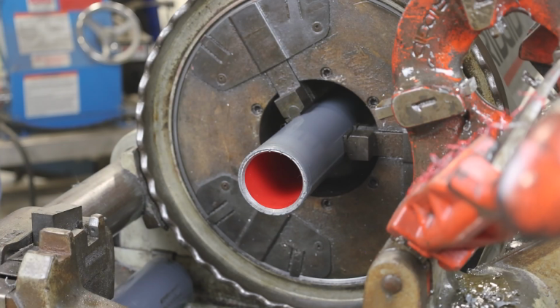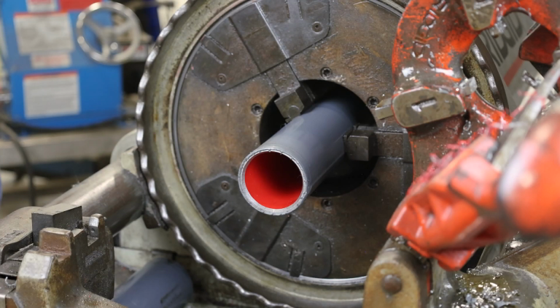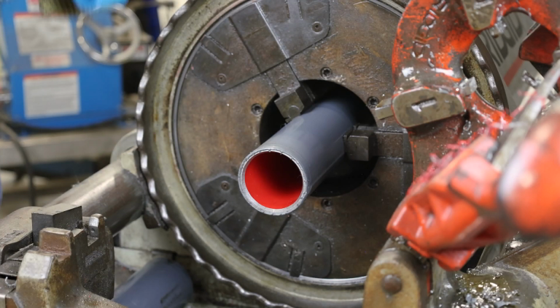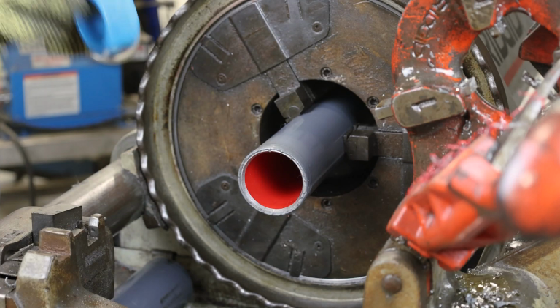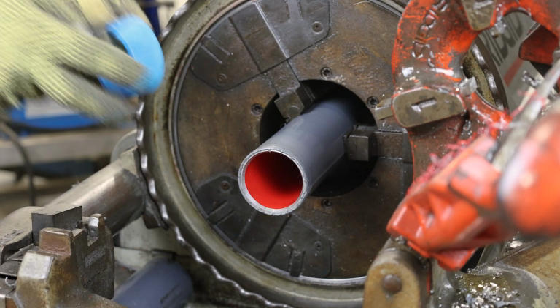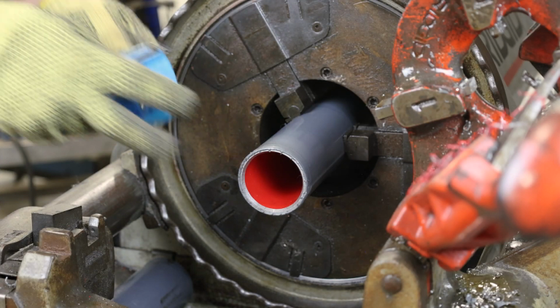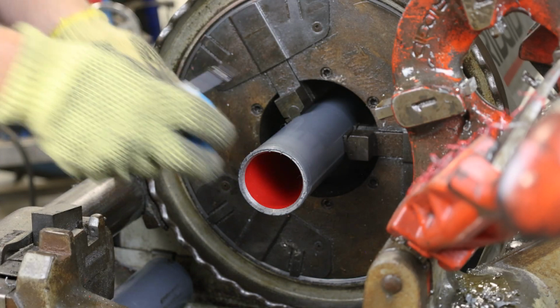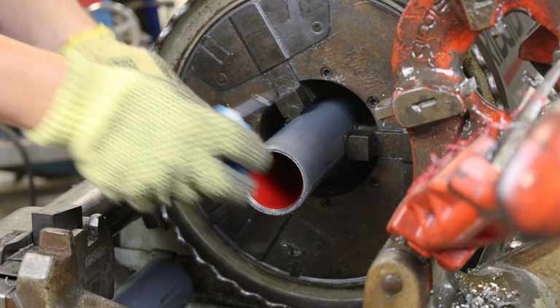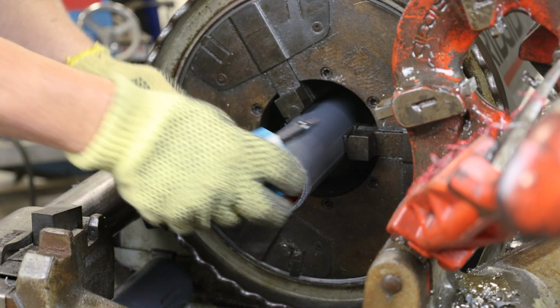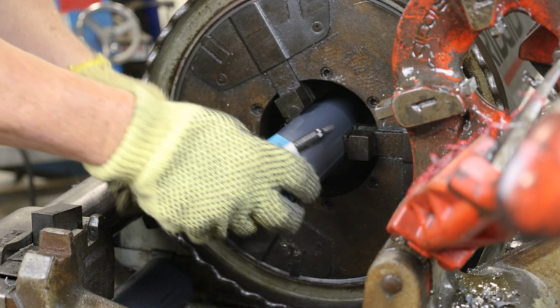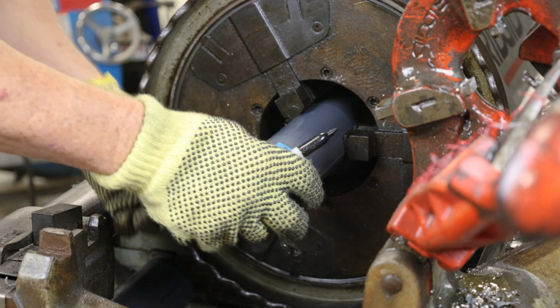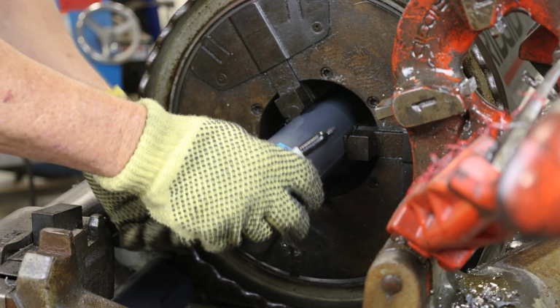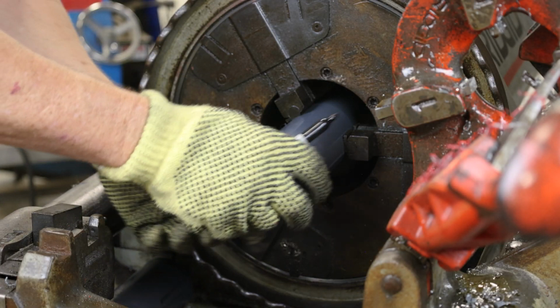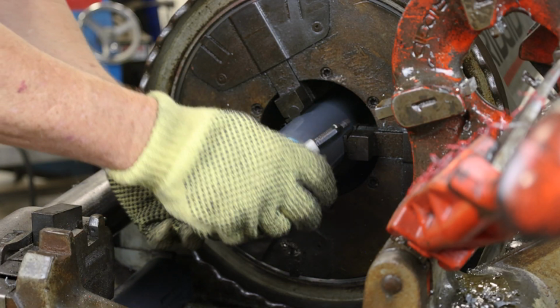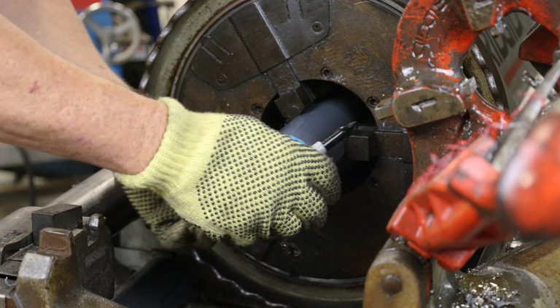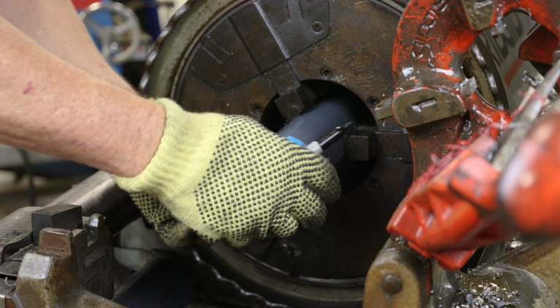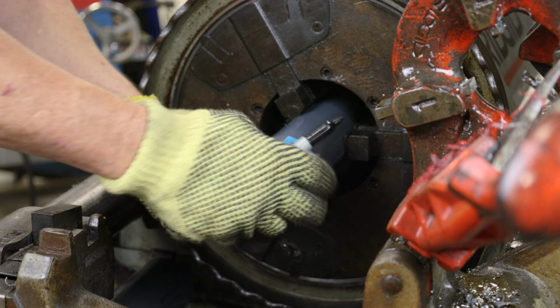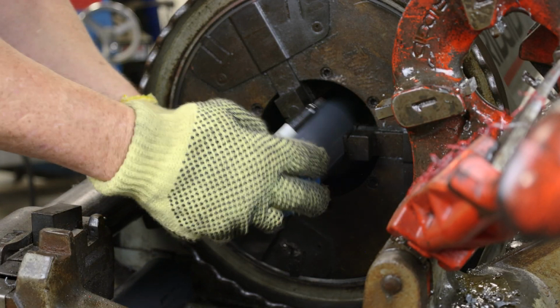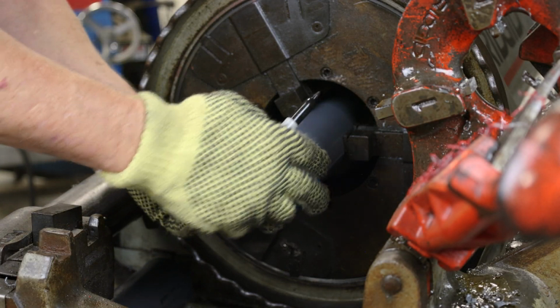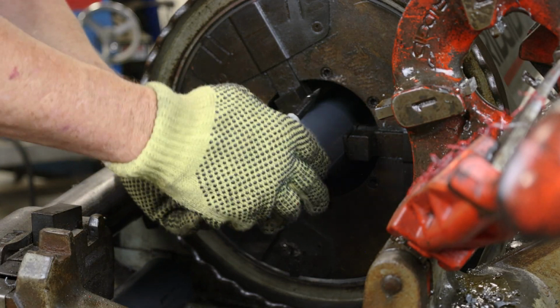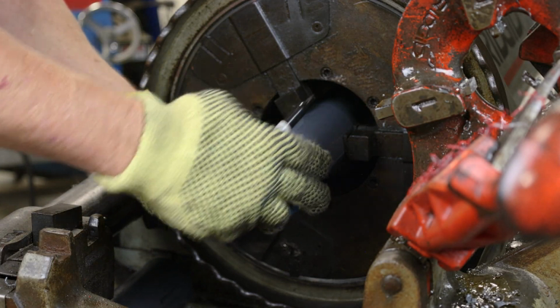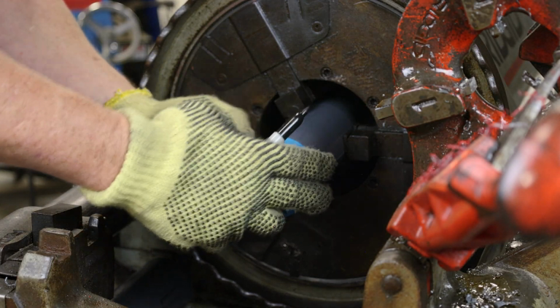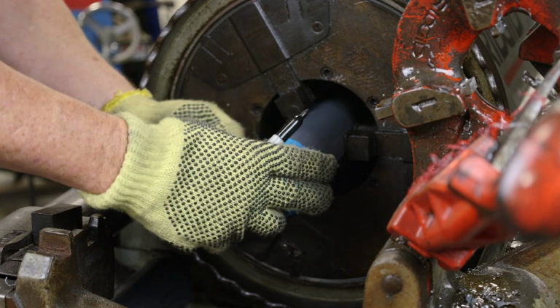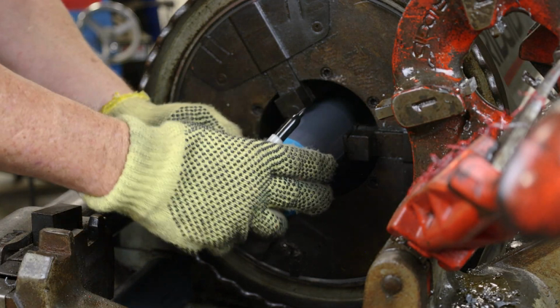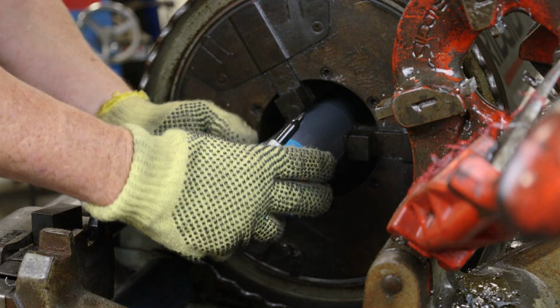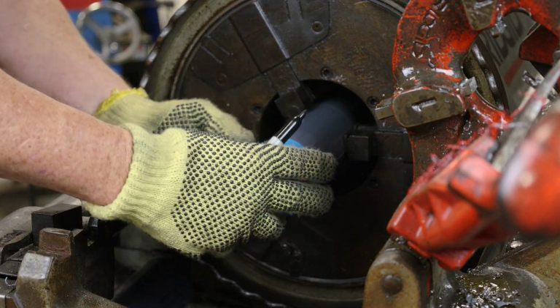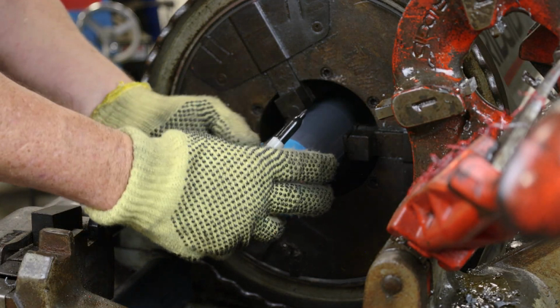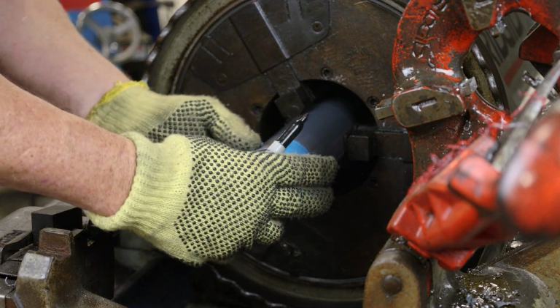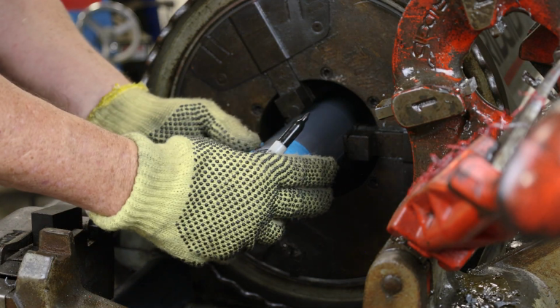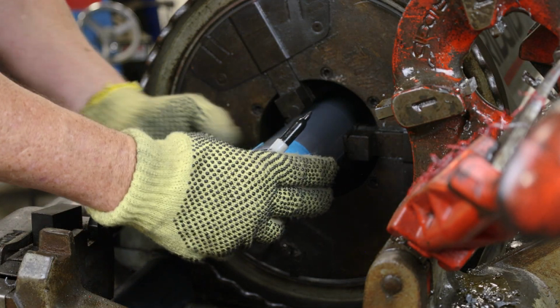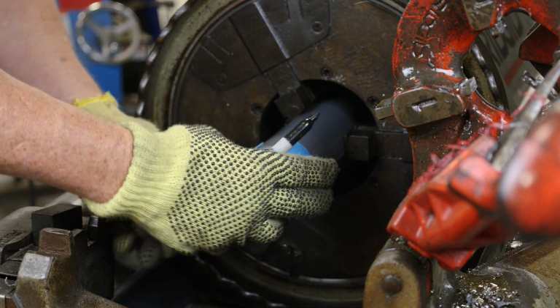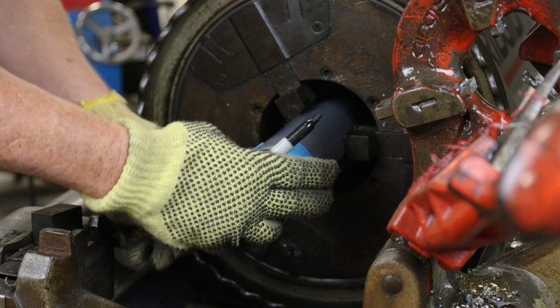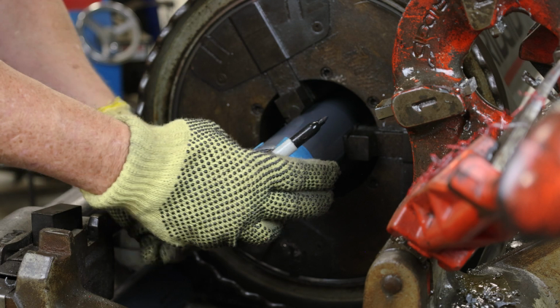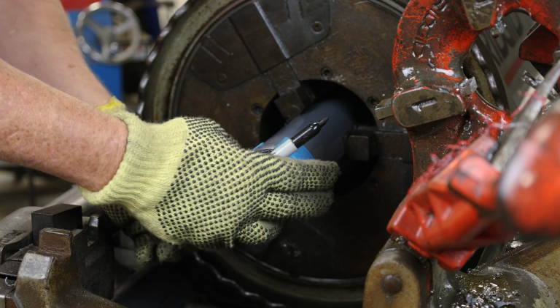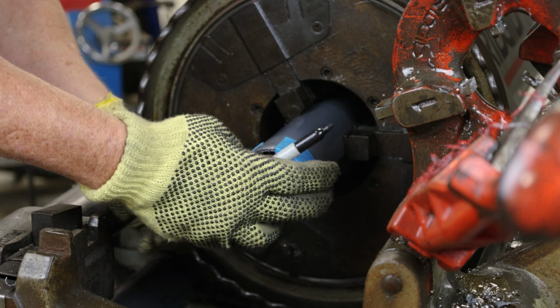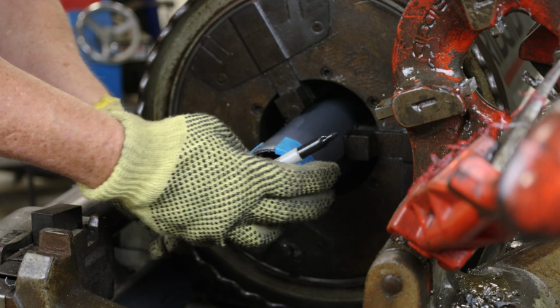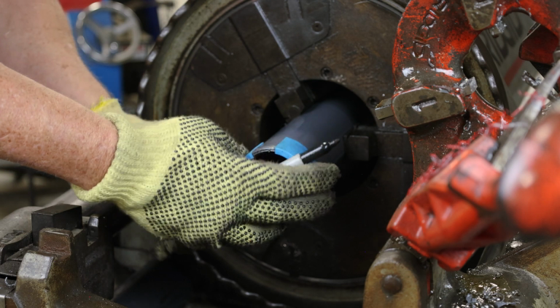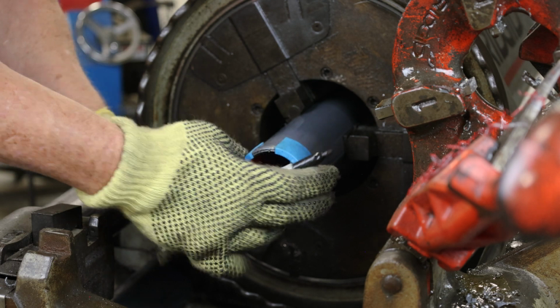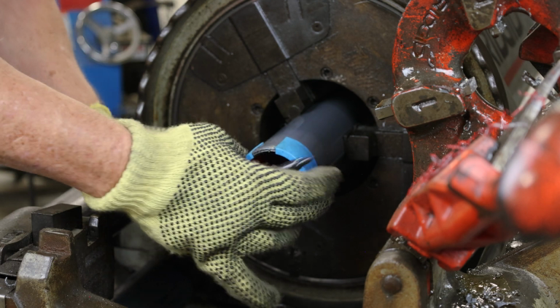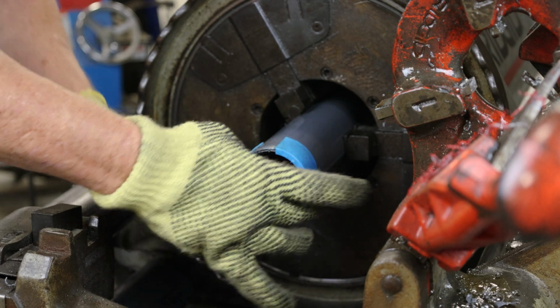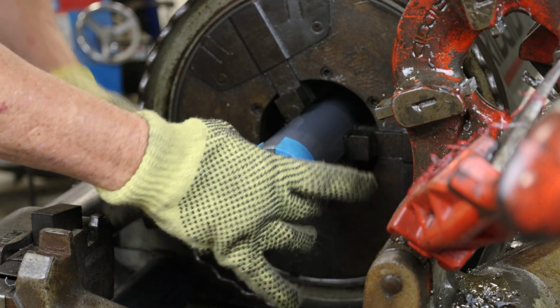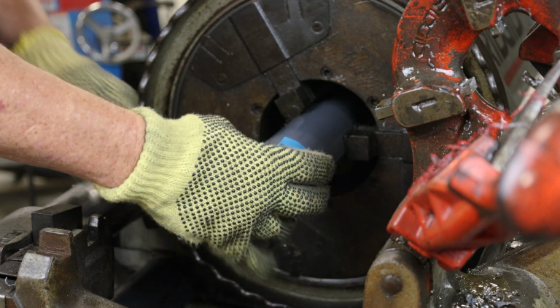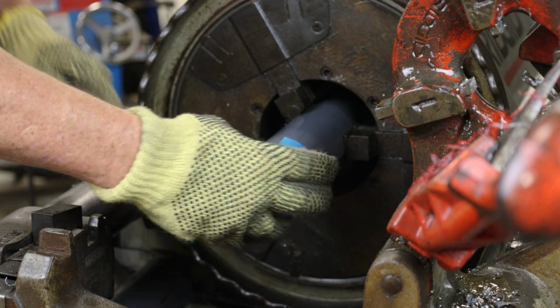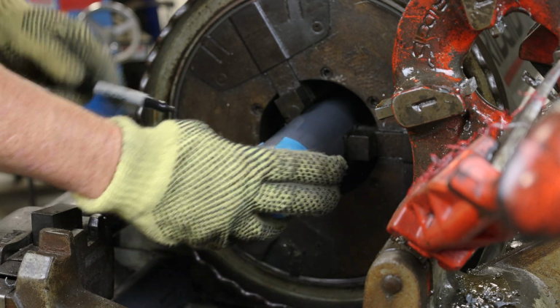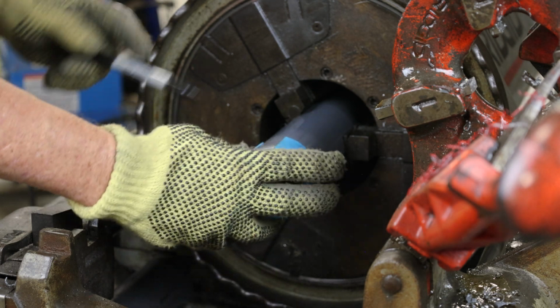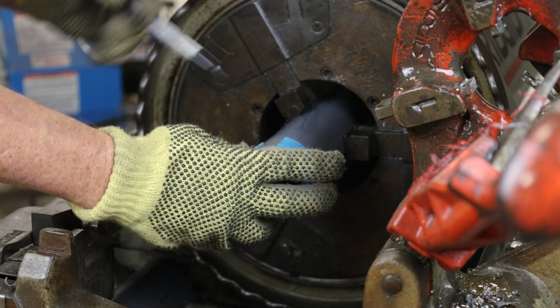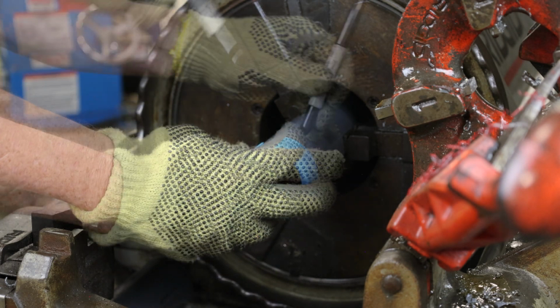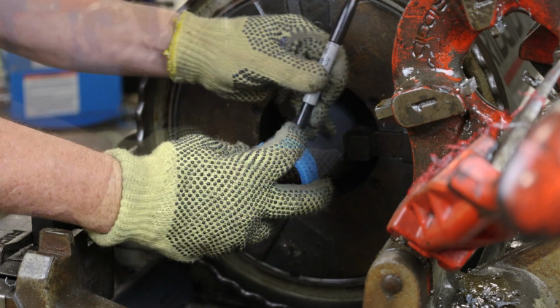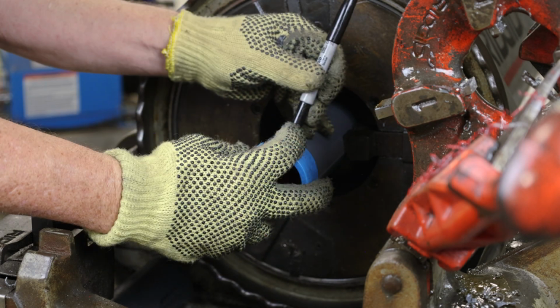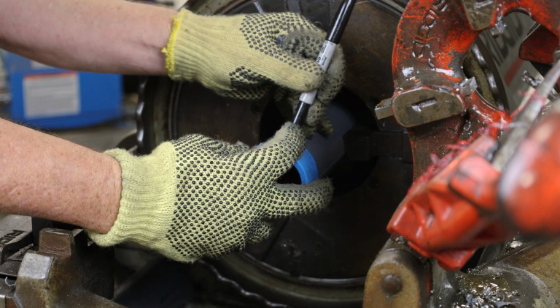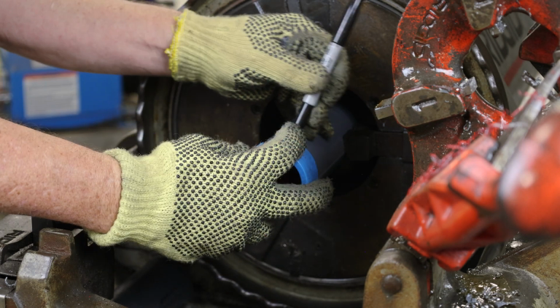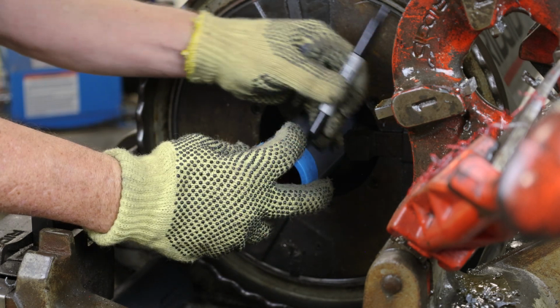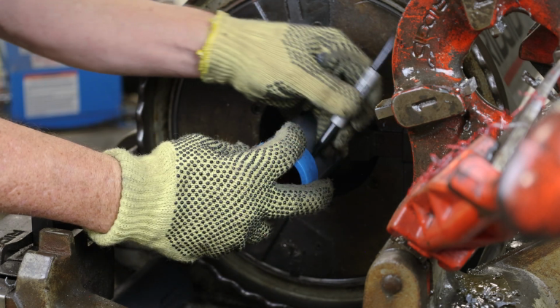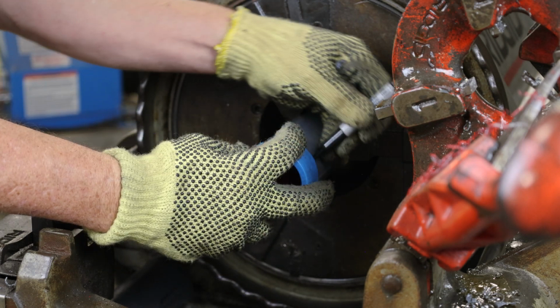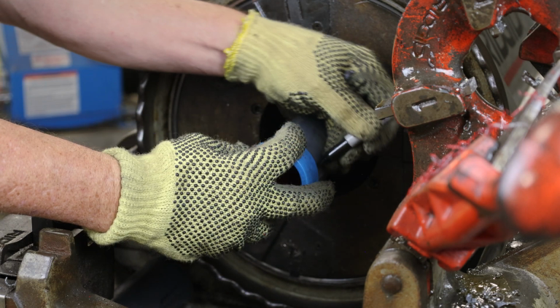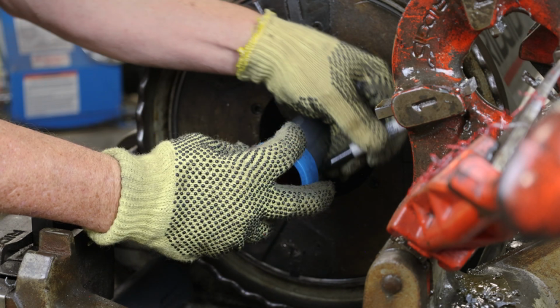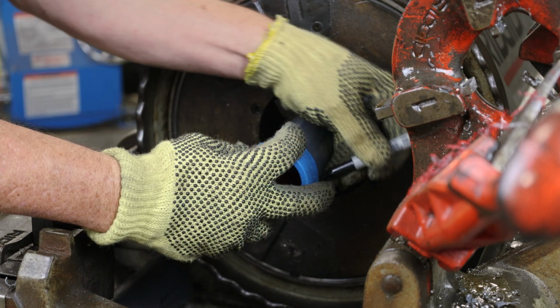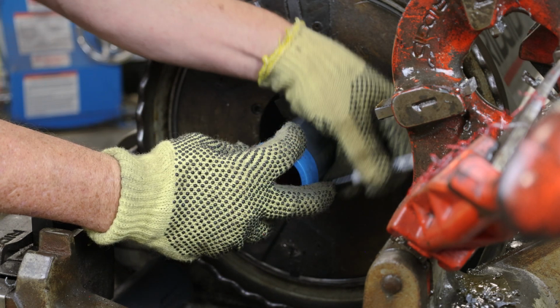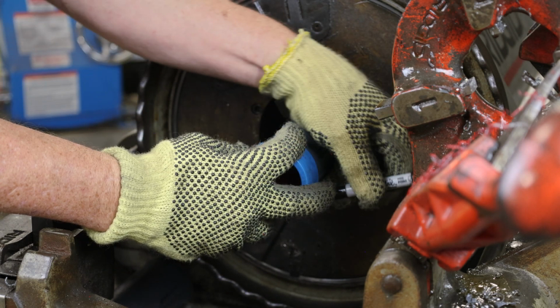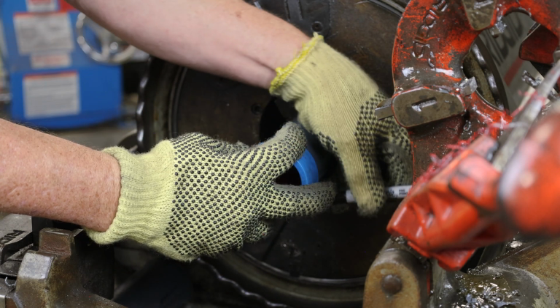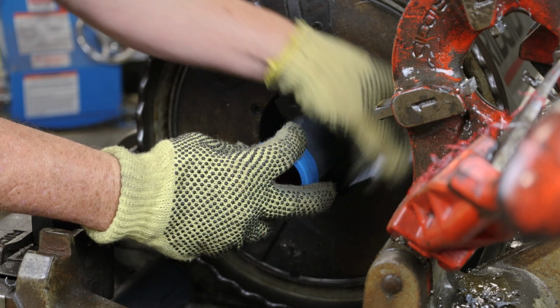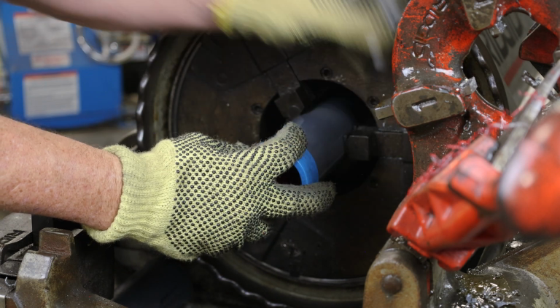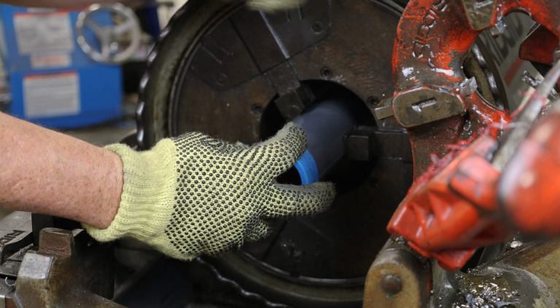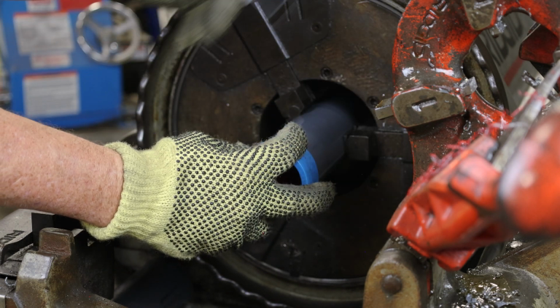To gauge the length of the threads, place a factory-applied thread protector on the cut end of the pipe. Use a sharpie or marker to mark the length.